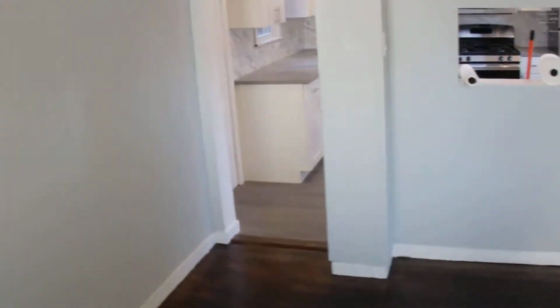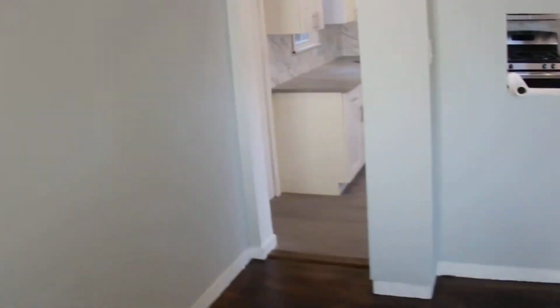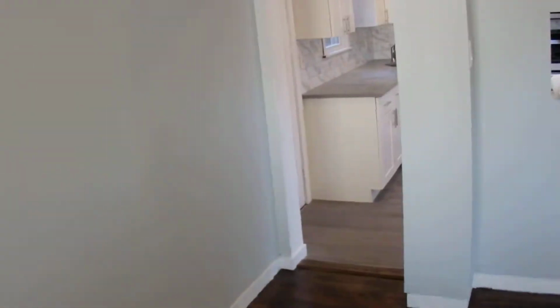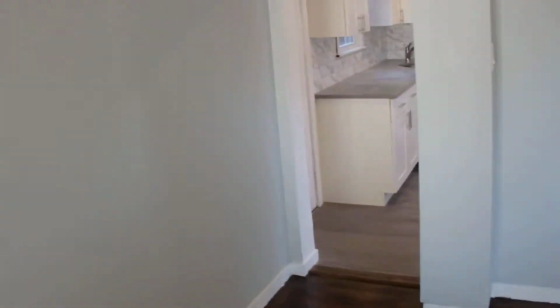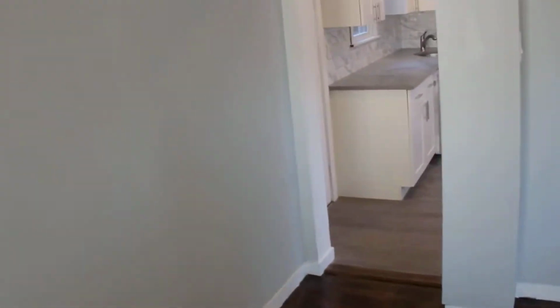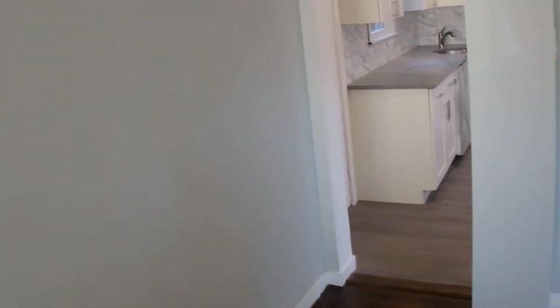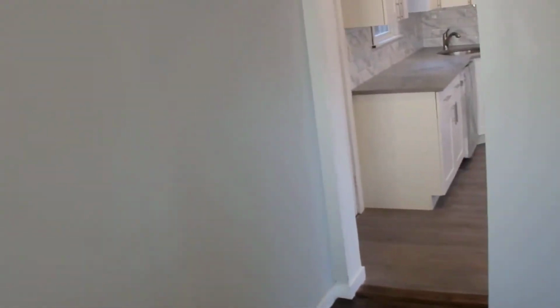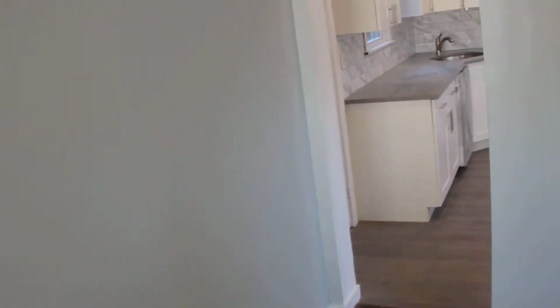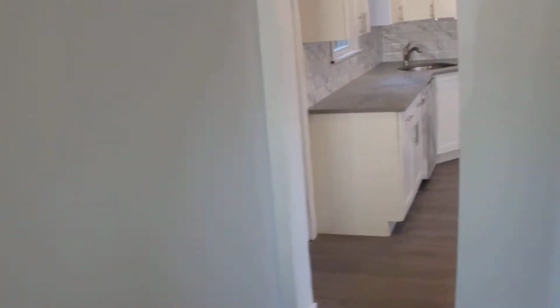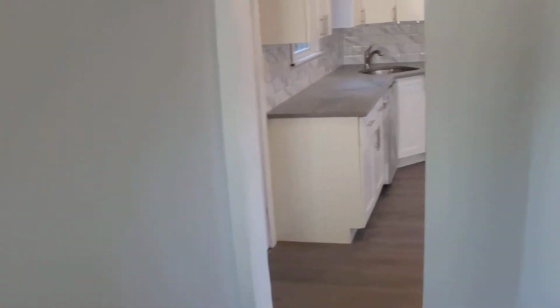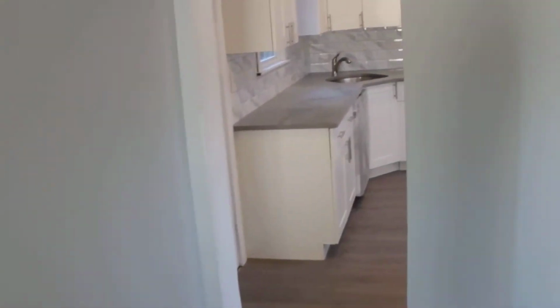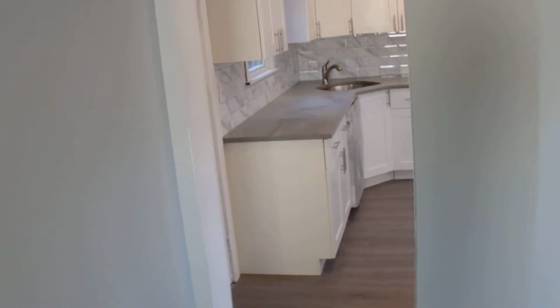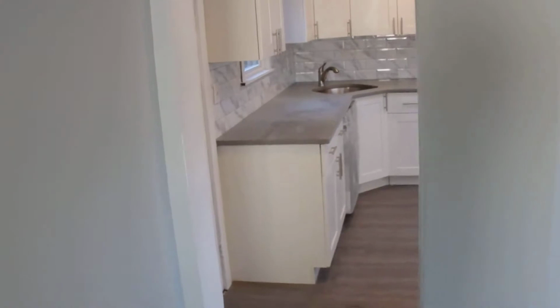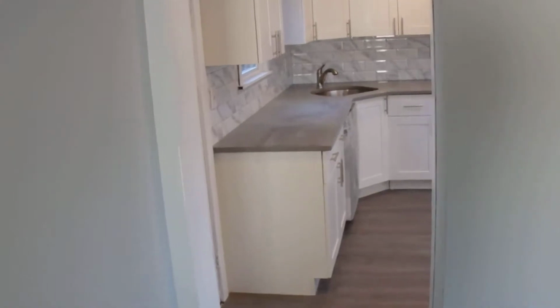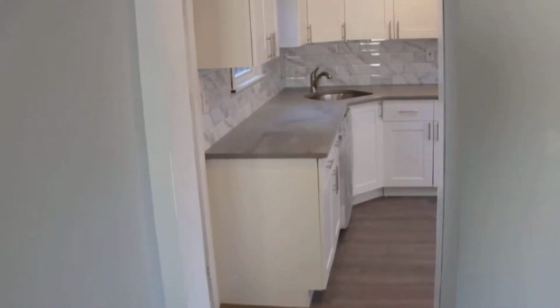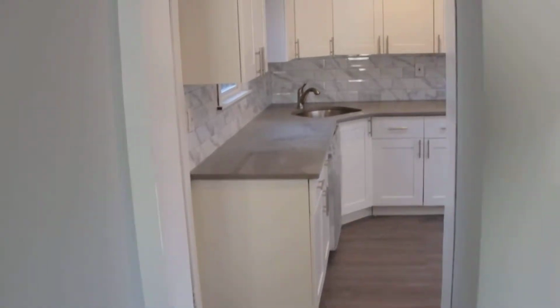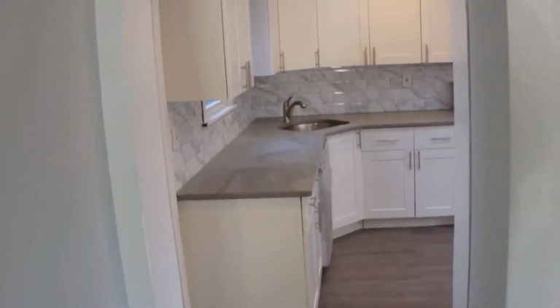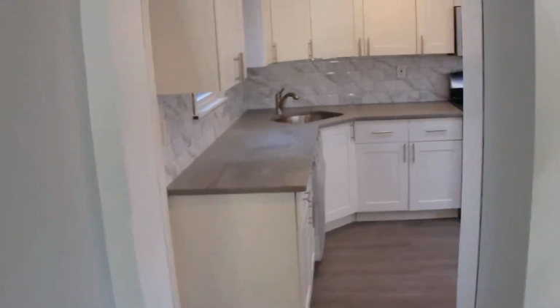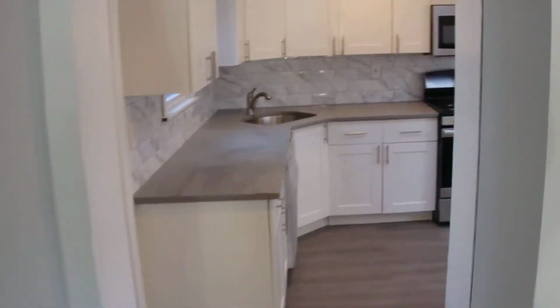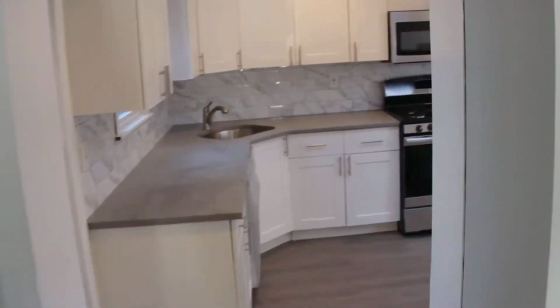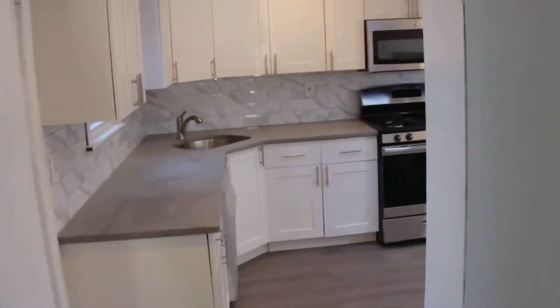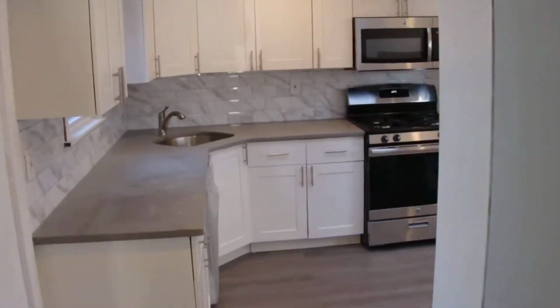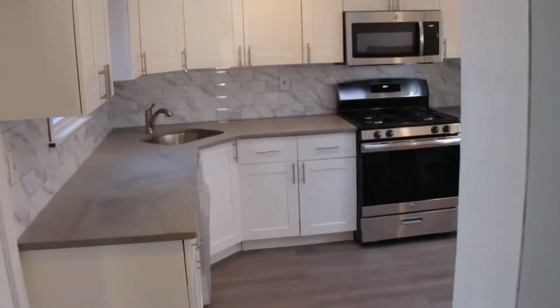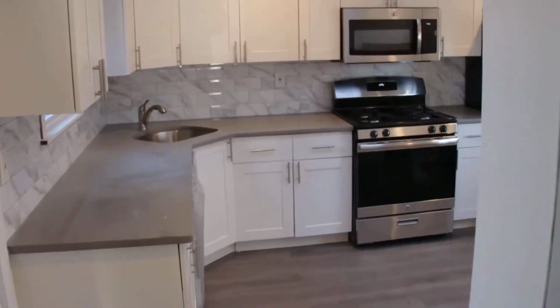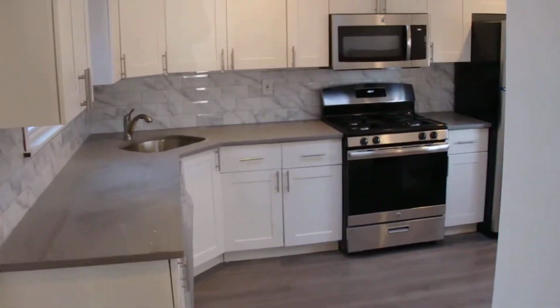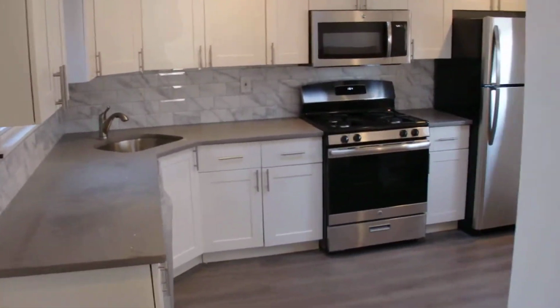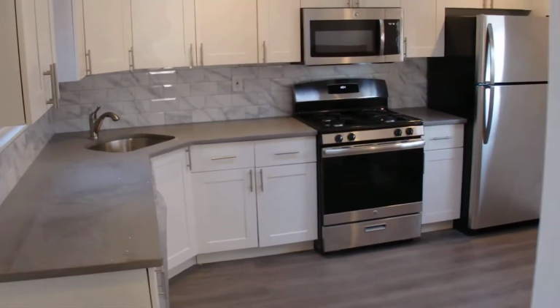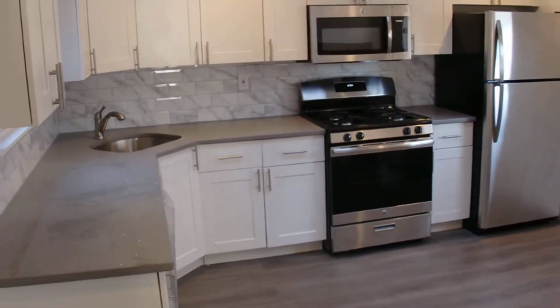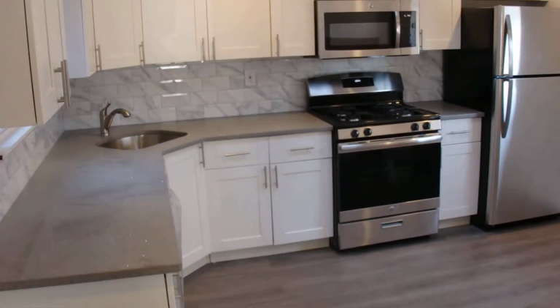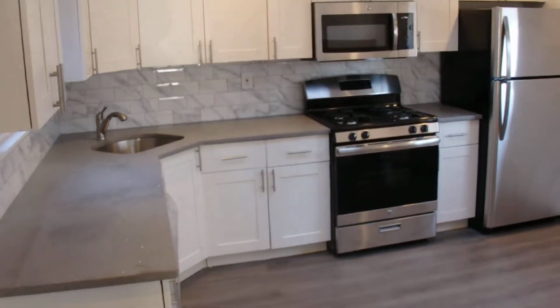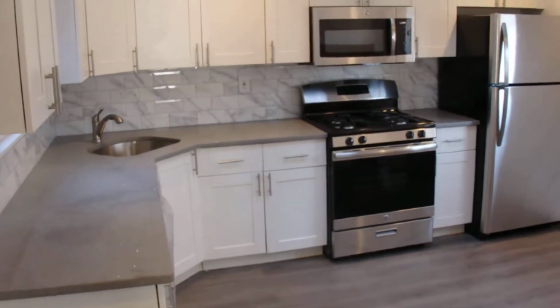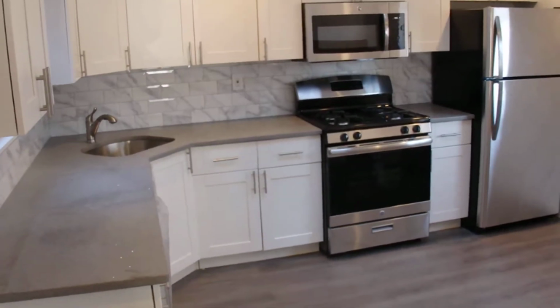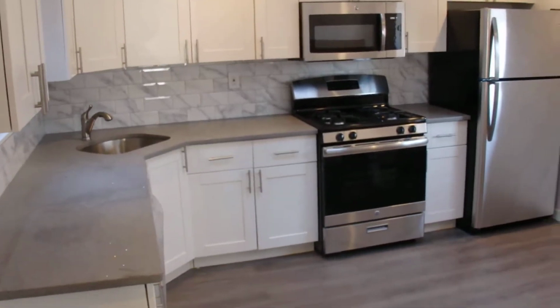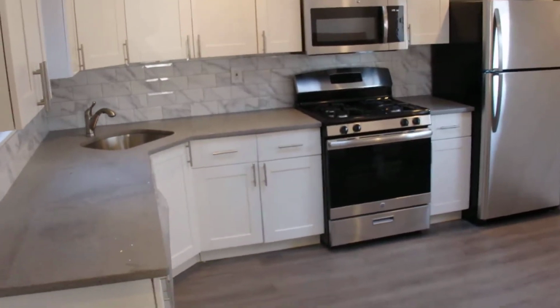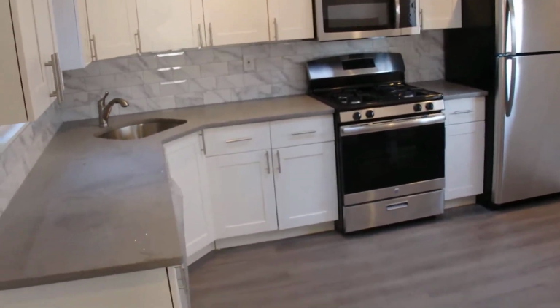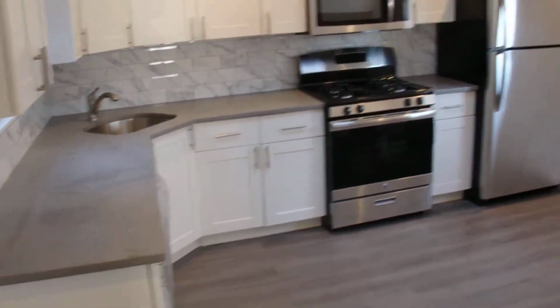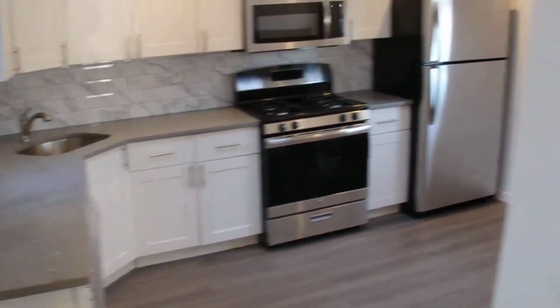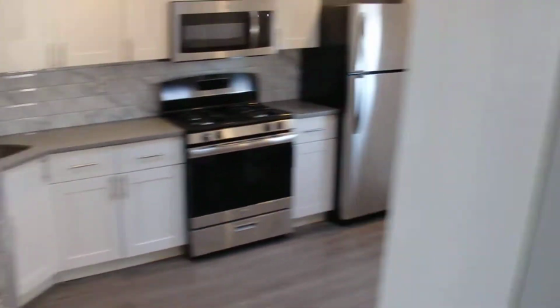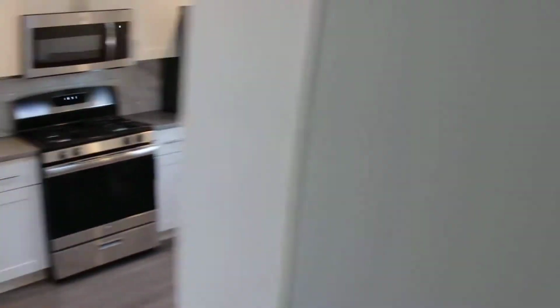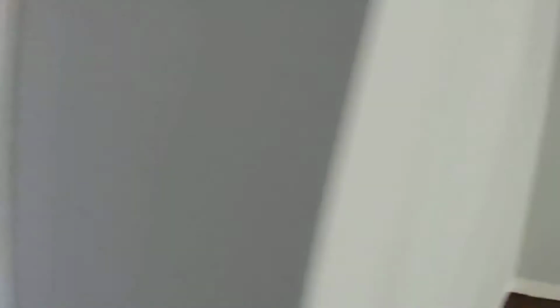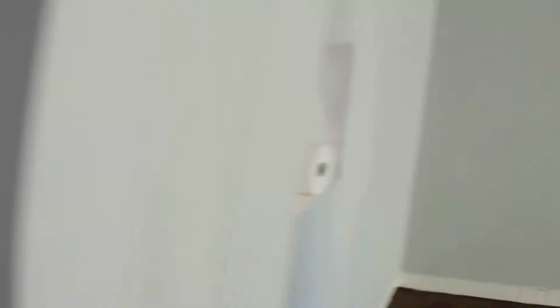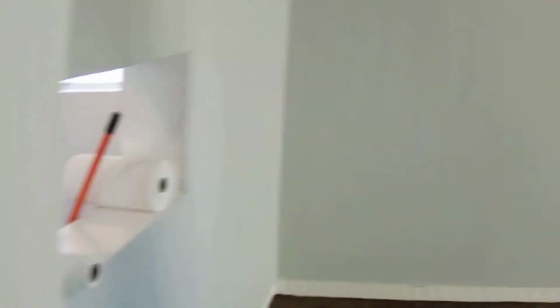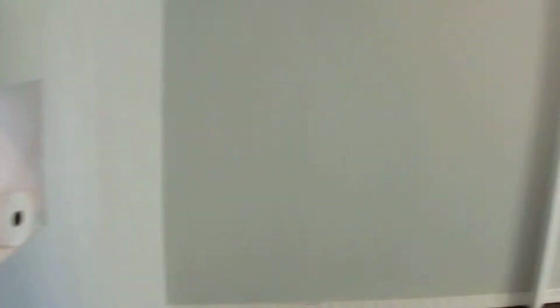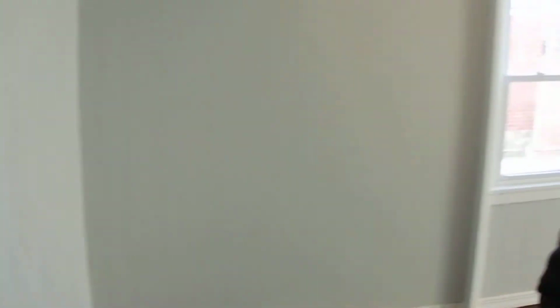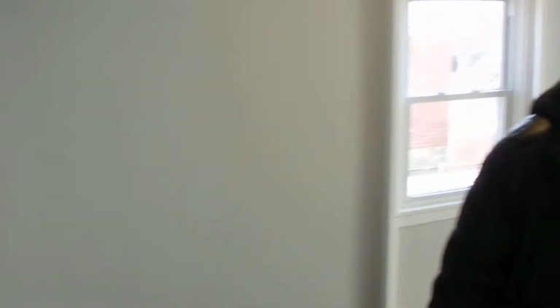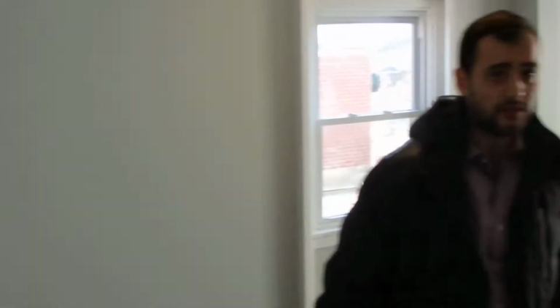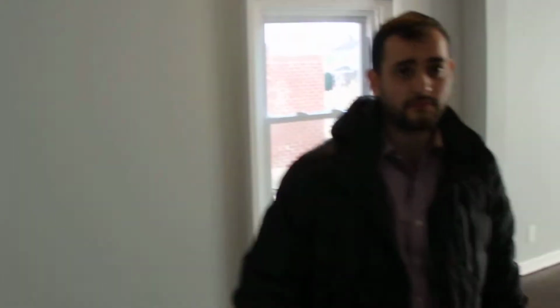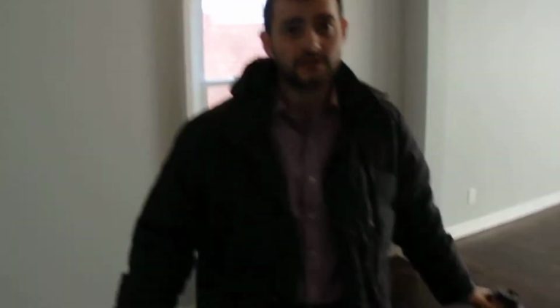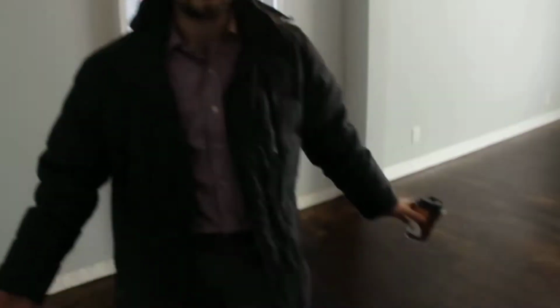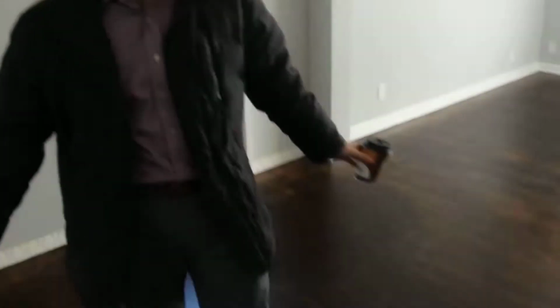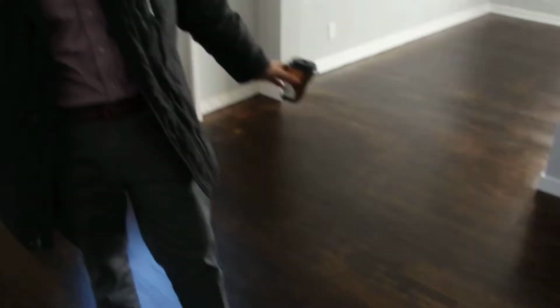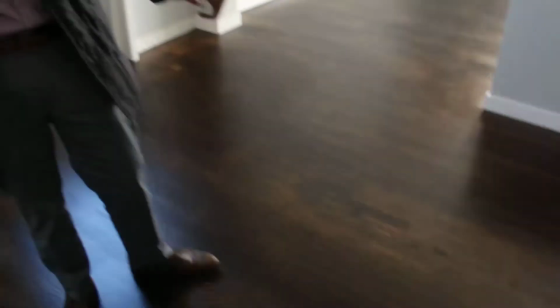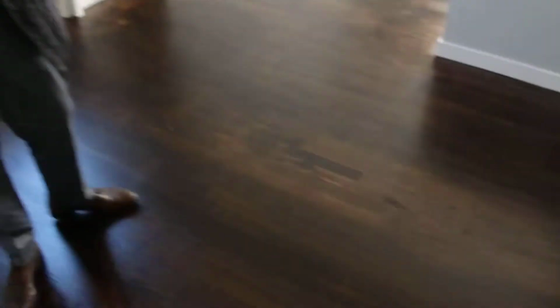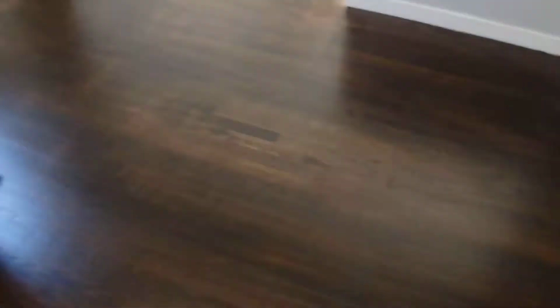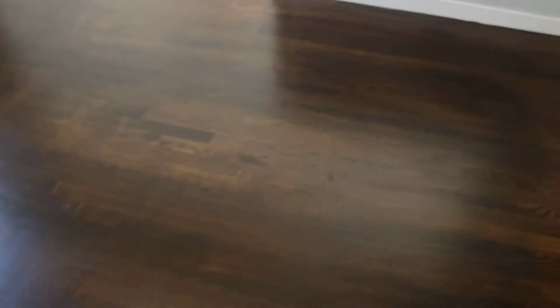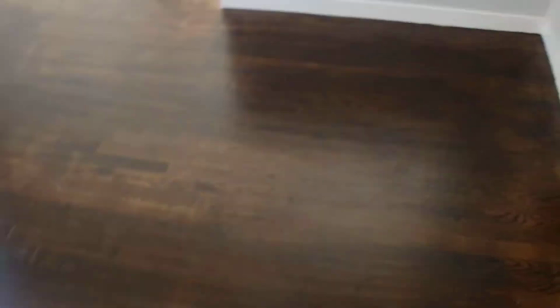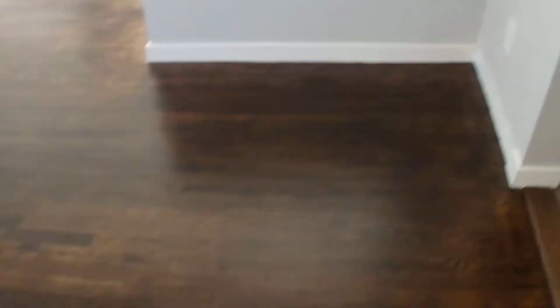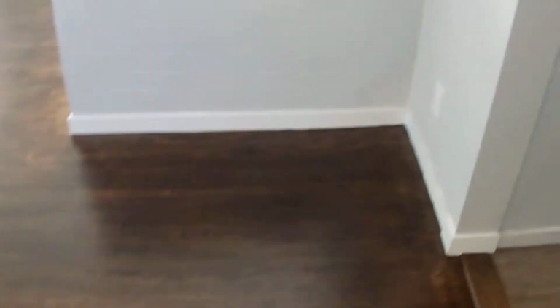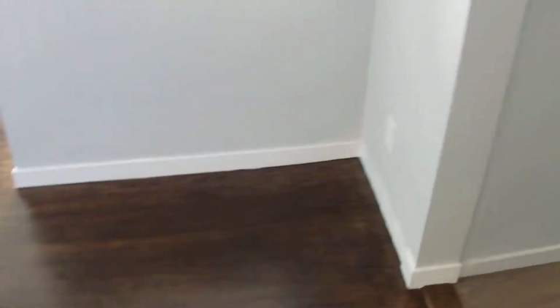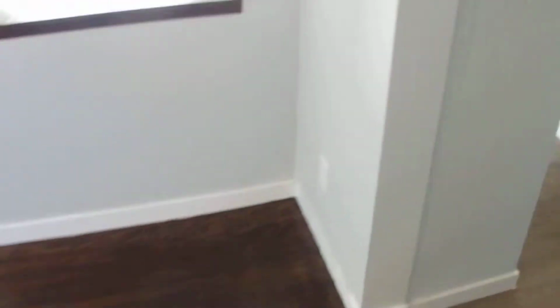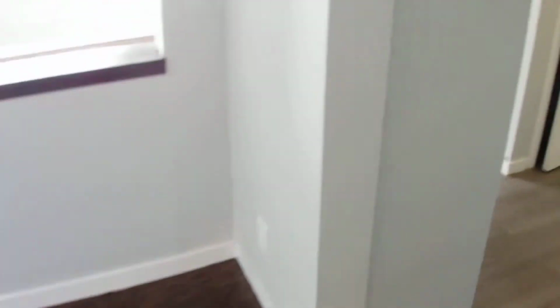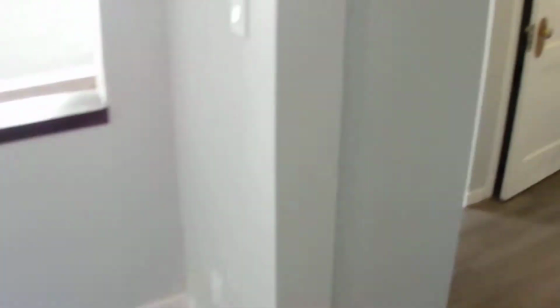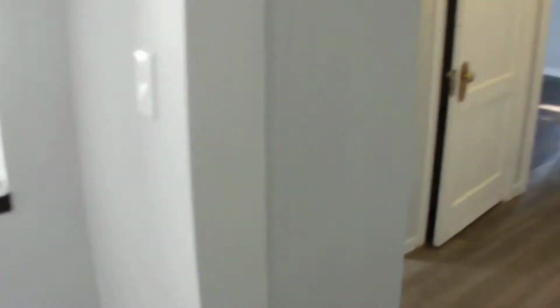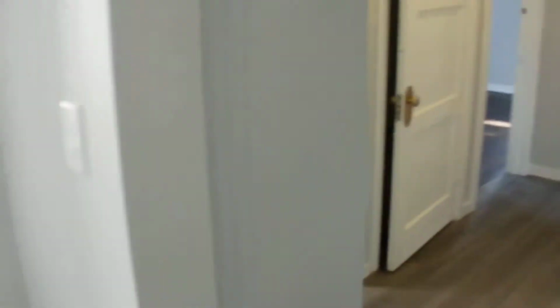We are basically finished with this house. Again, the kitchen looks really good, flooring is great, bathrooms have been already done — they look really nice.